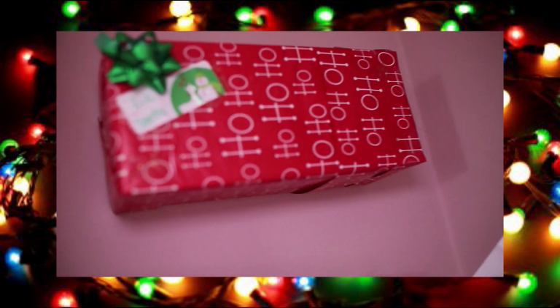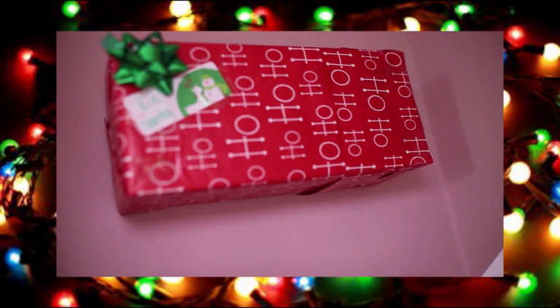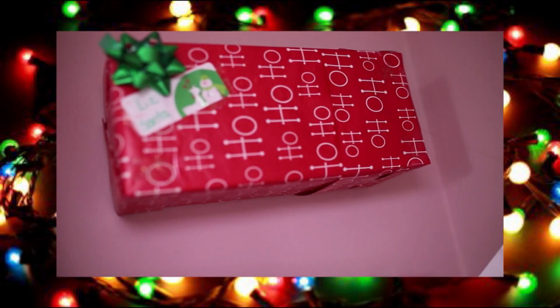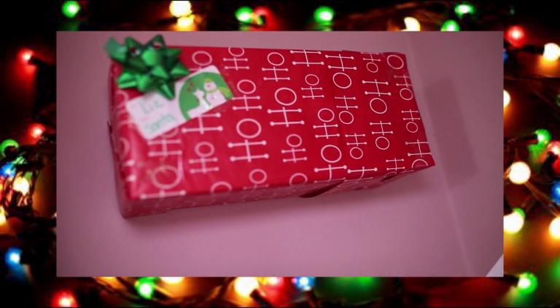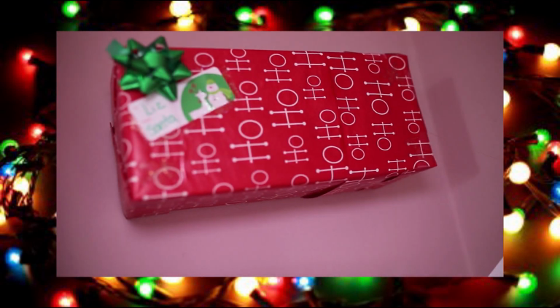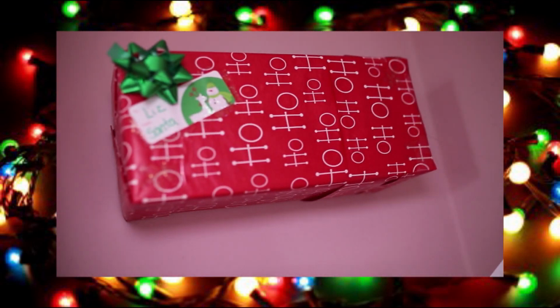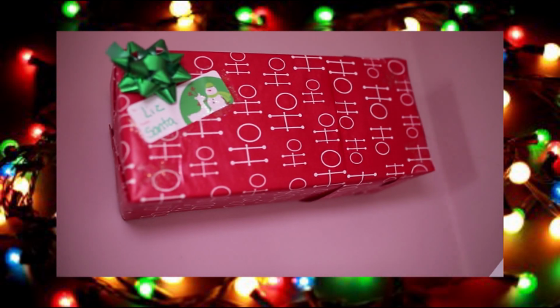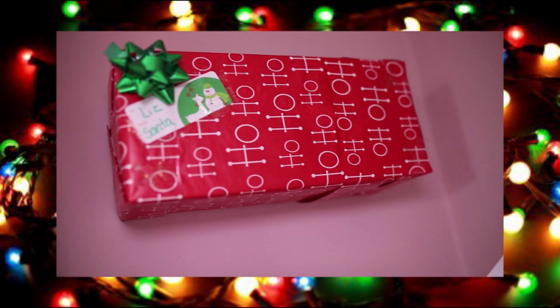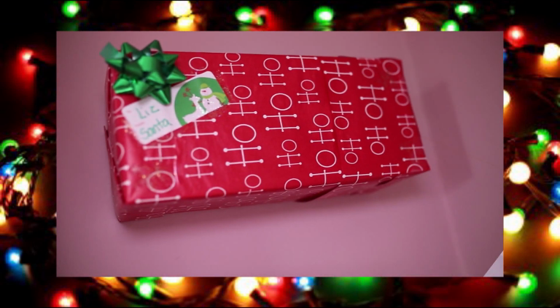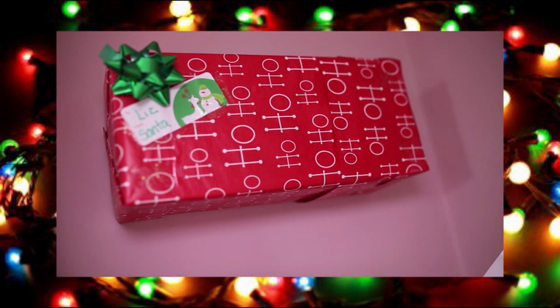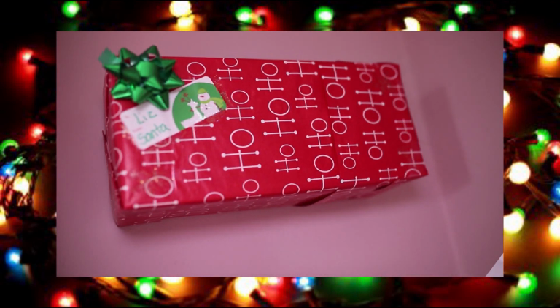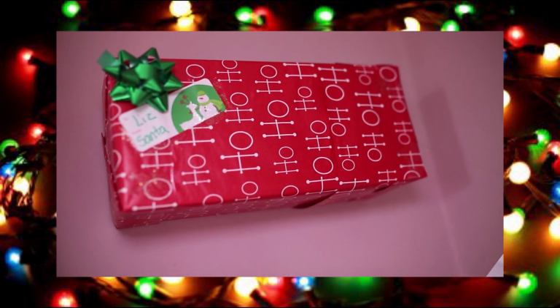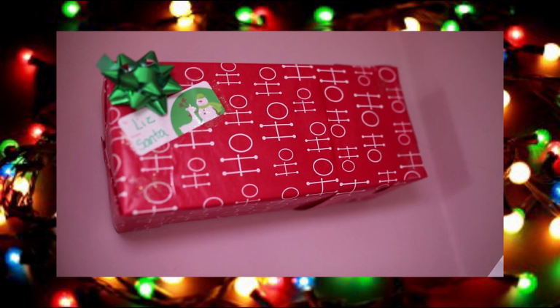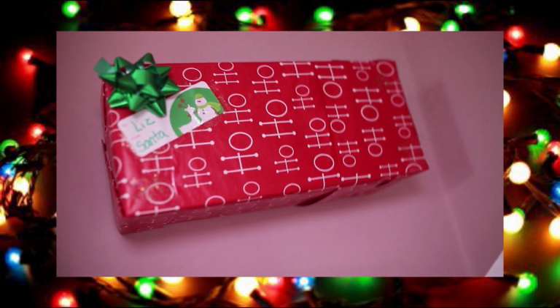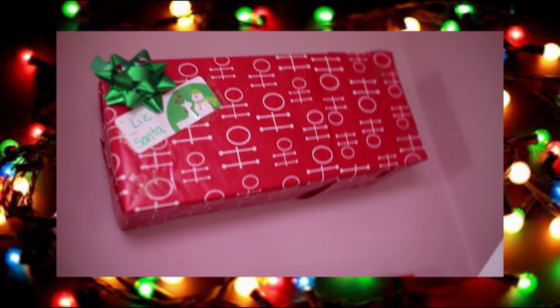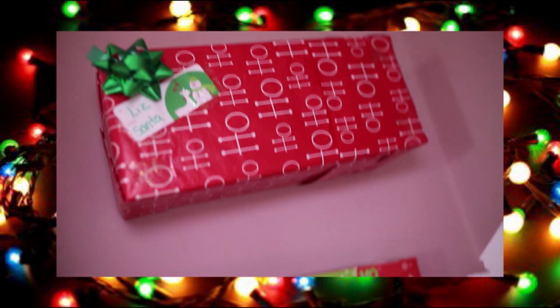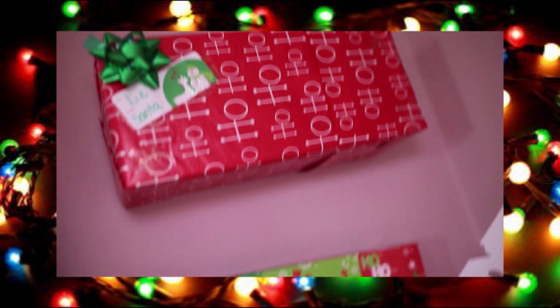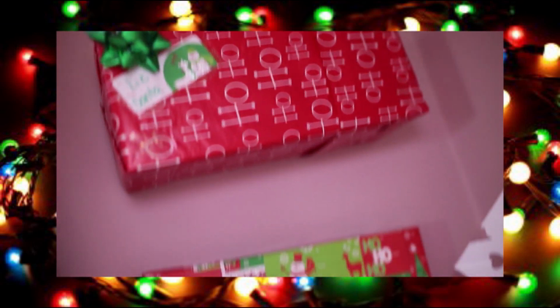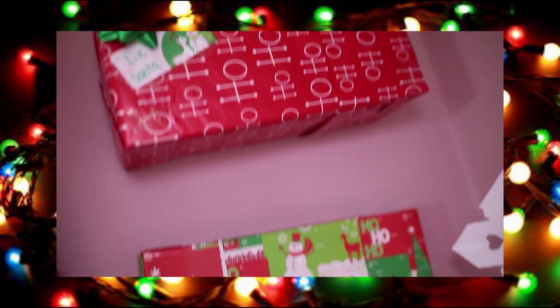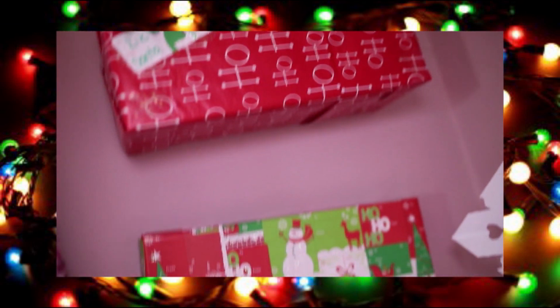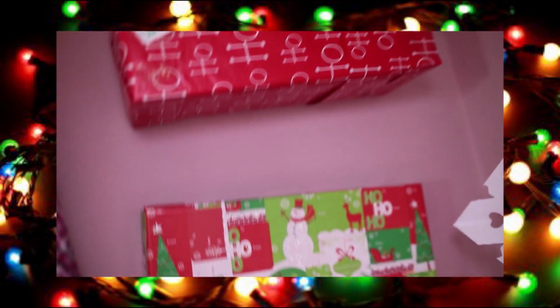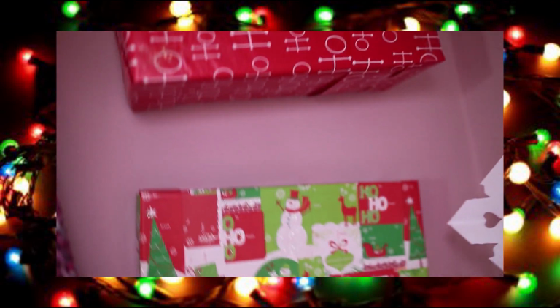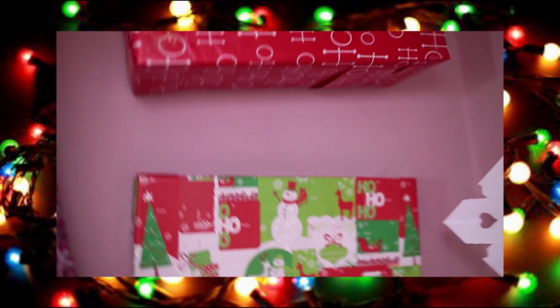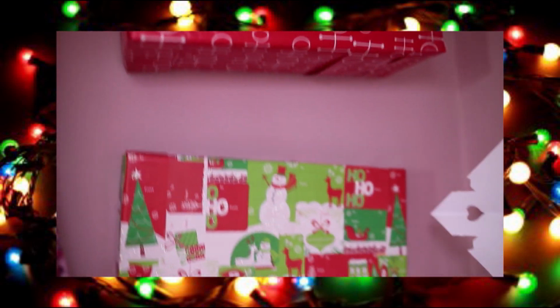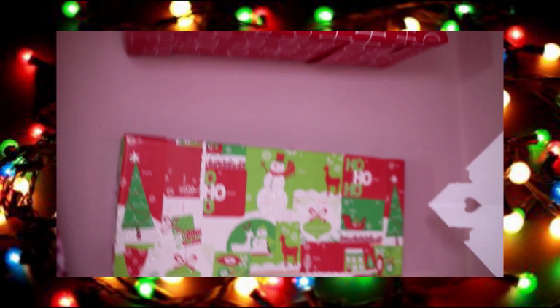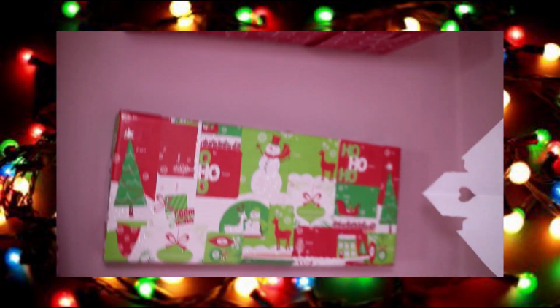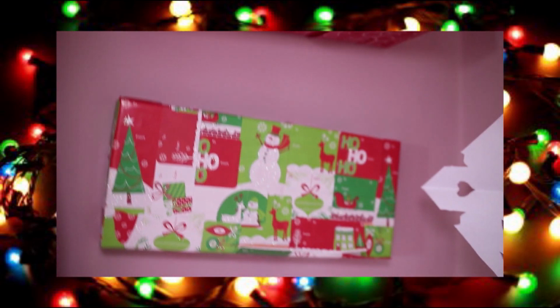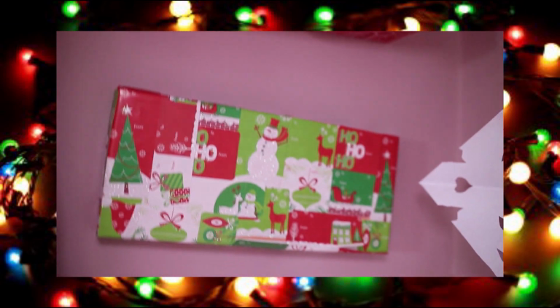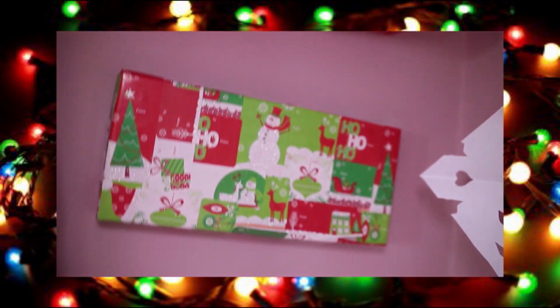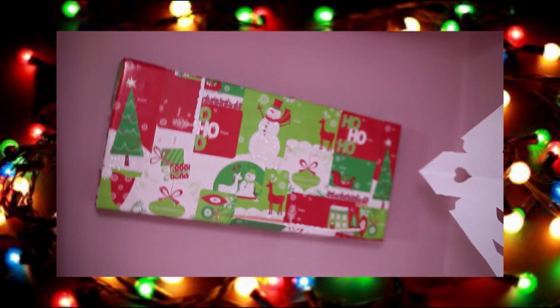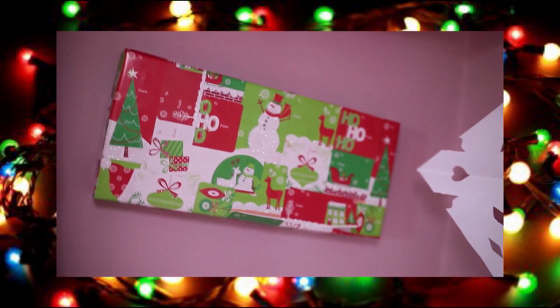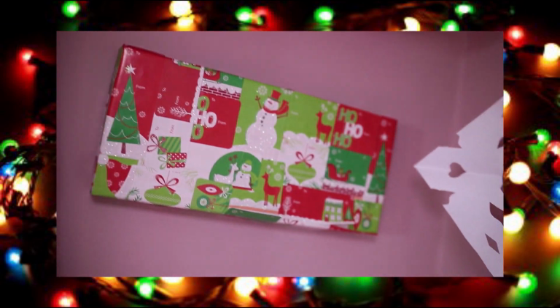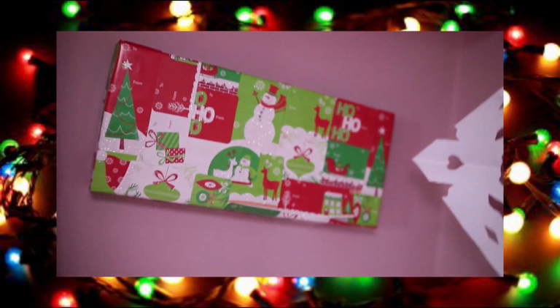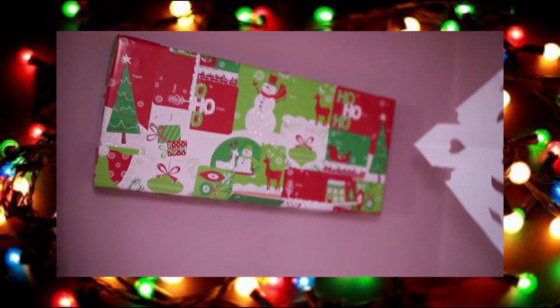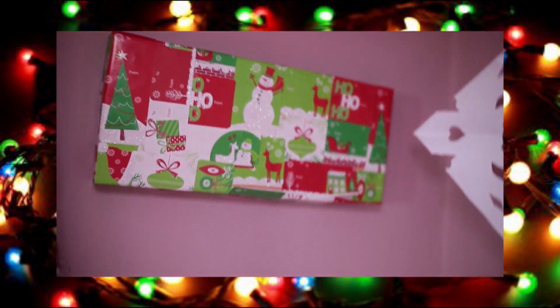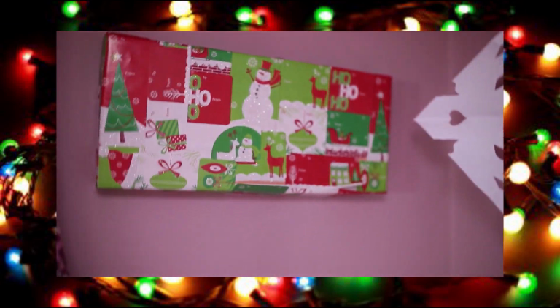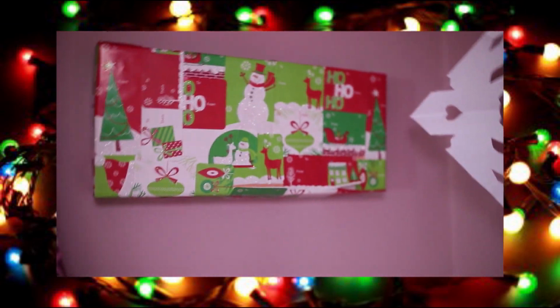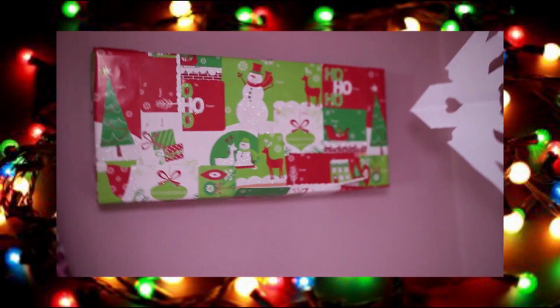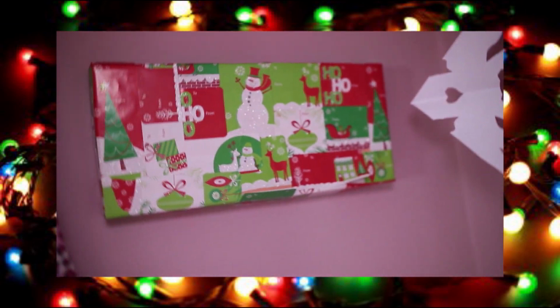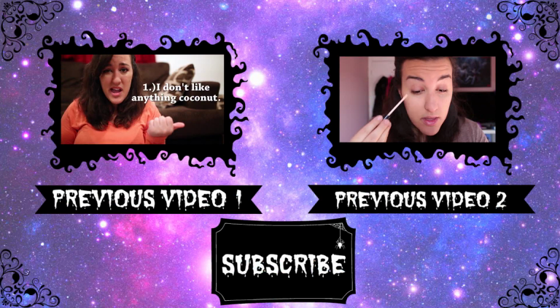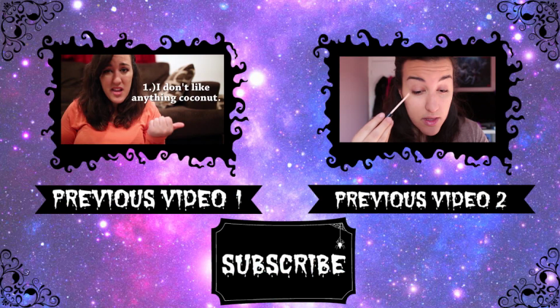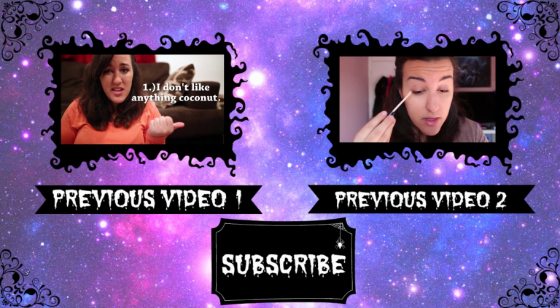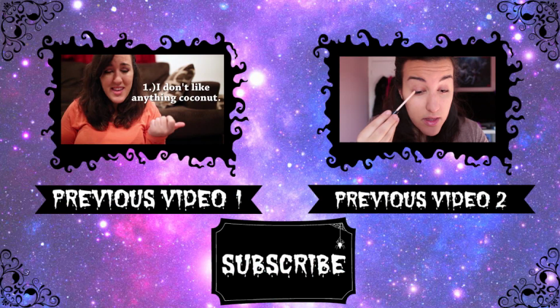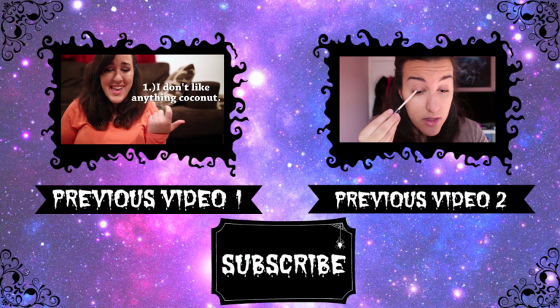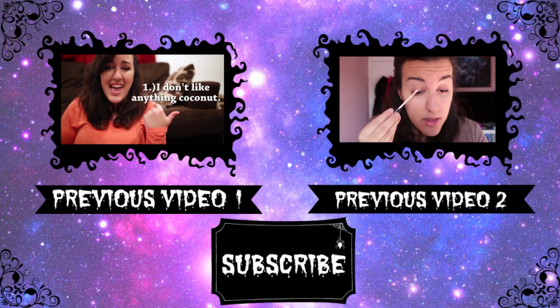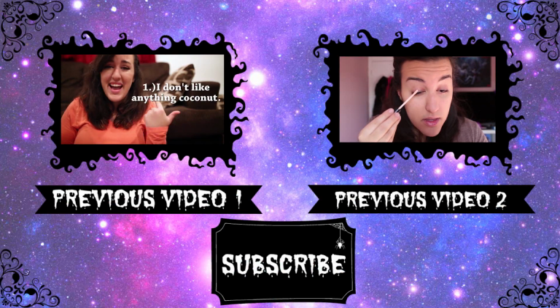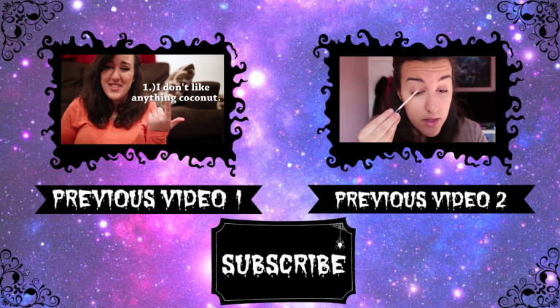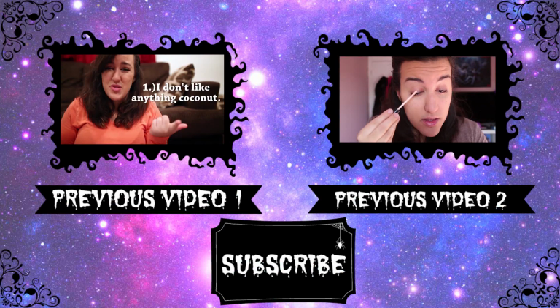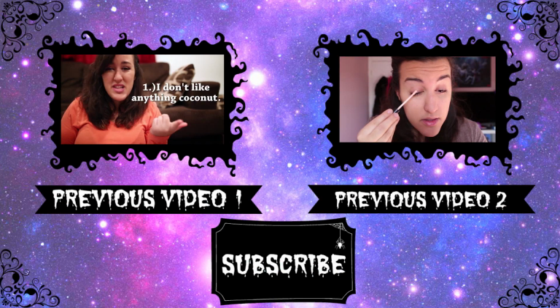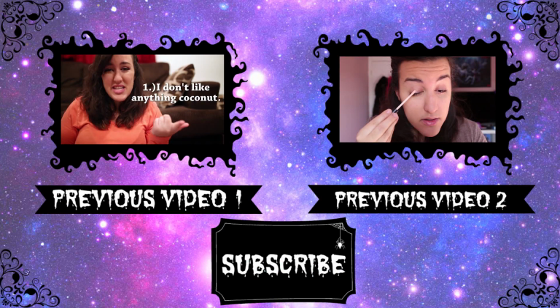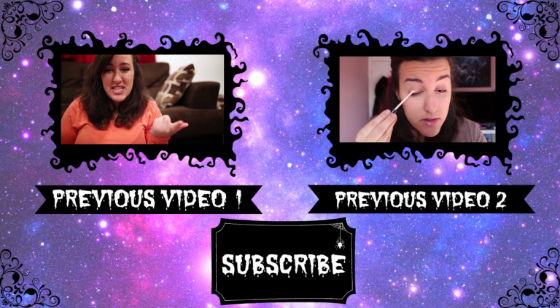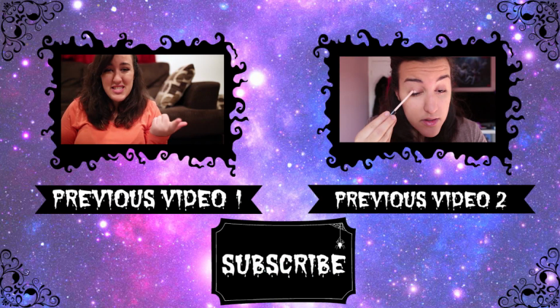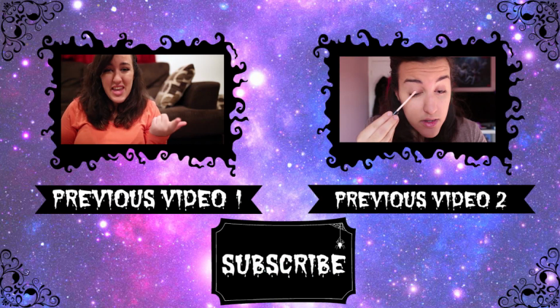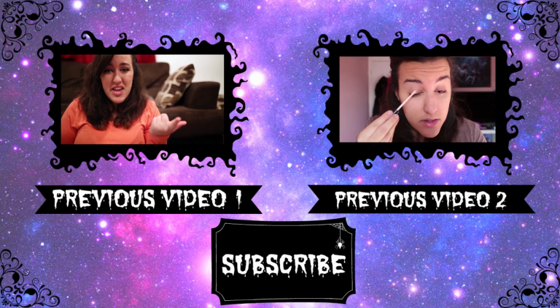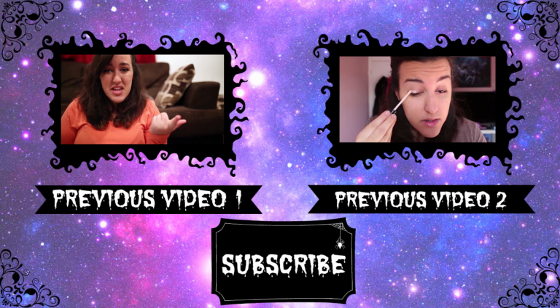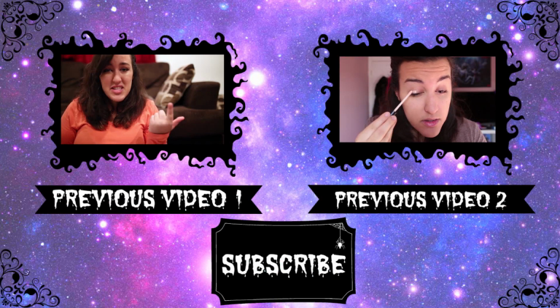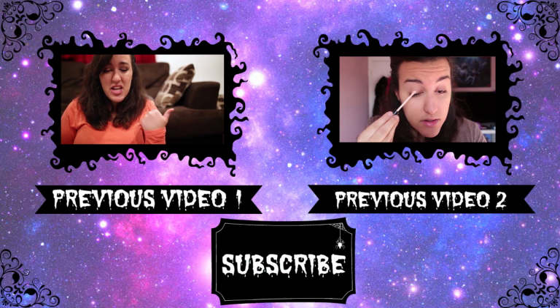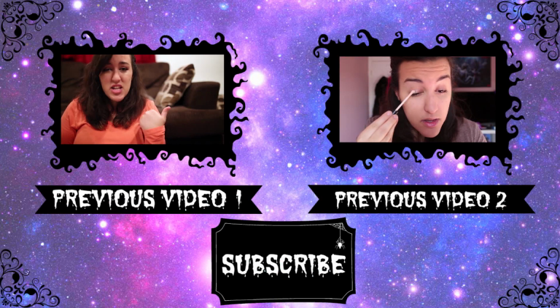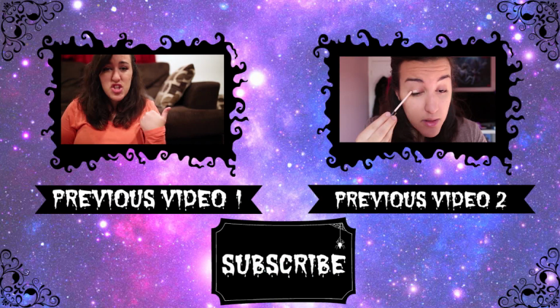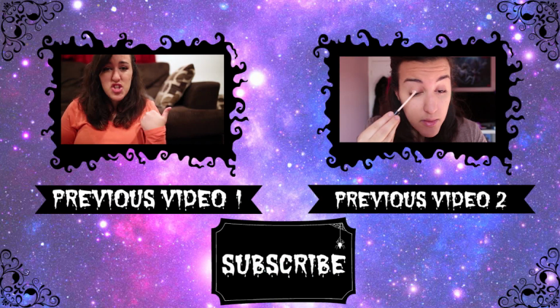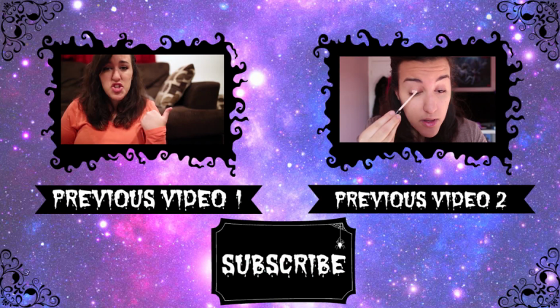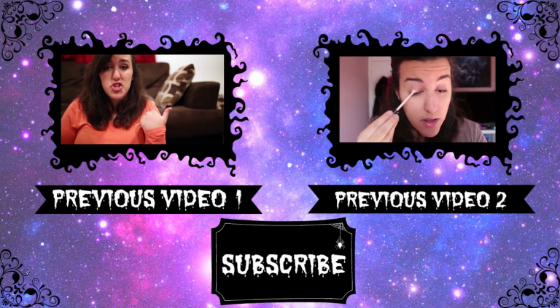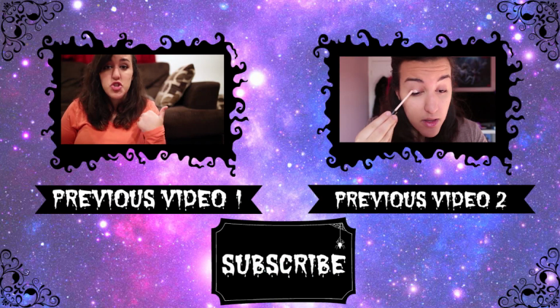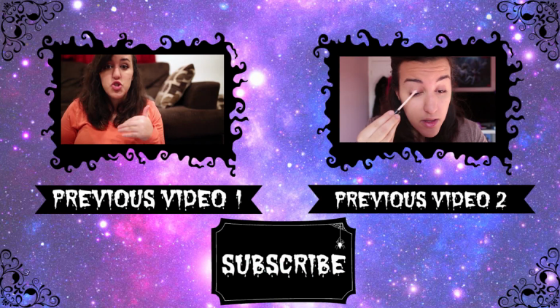I hope you enjoyed this video. I'll see you guys later. Bye!